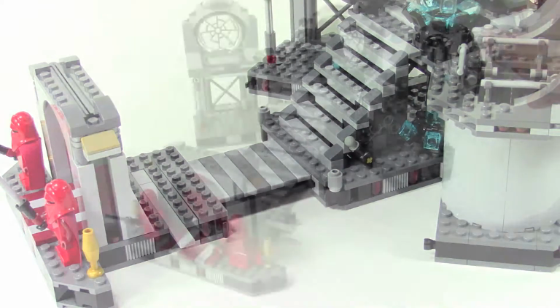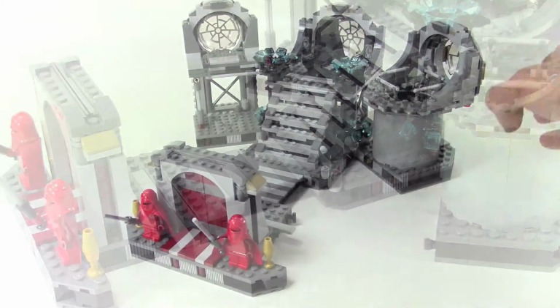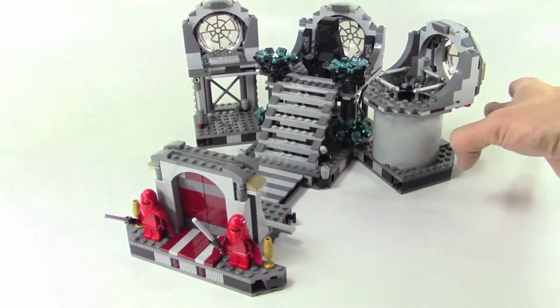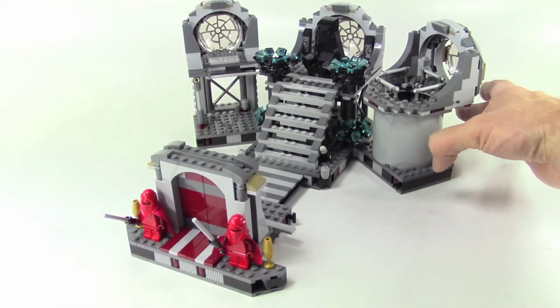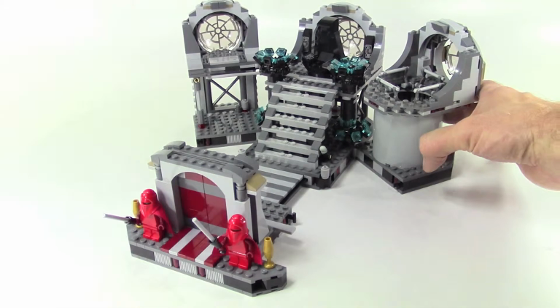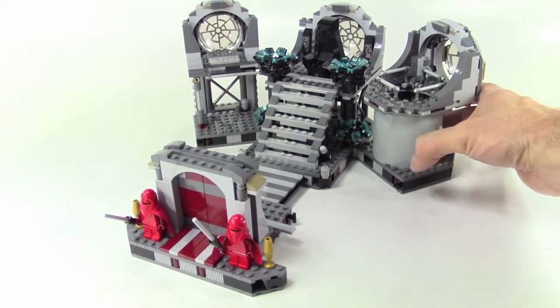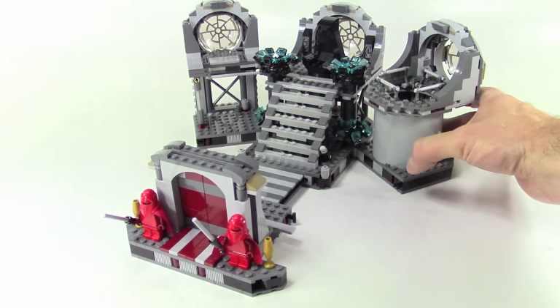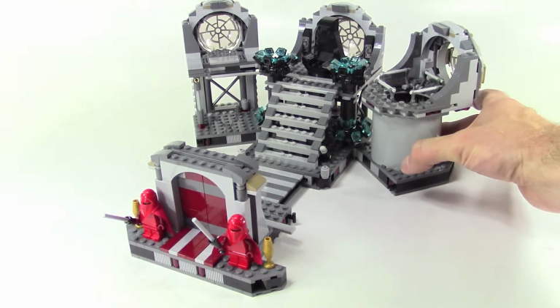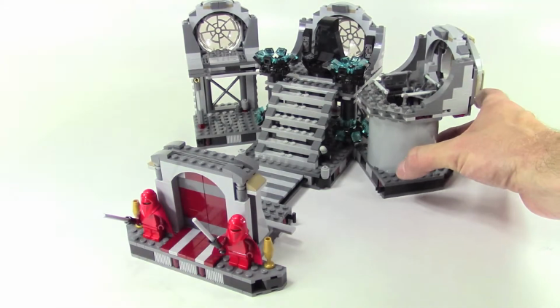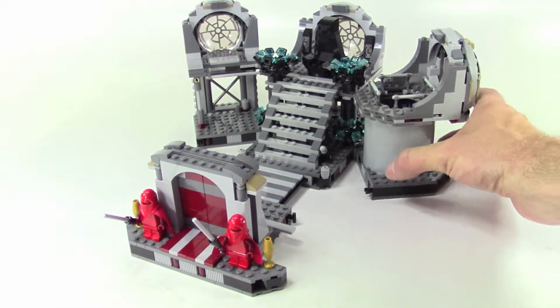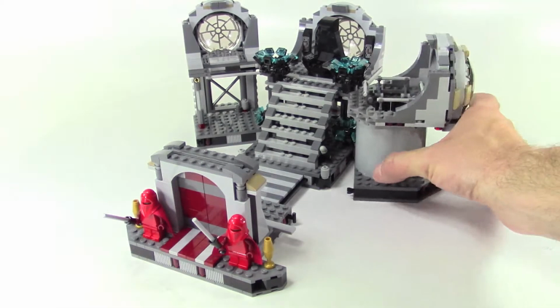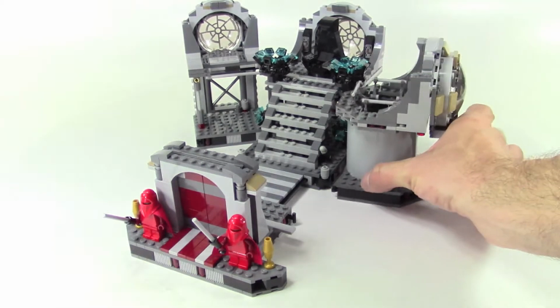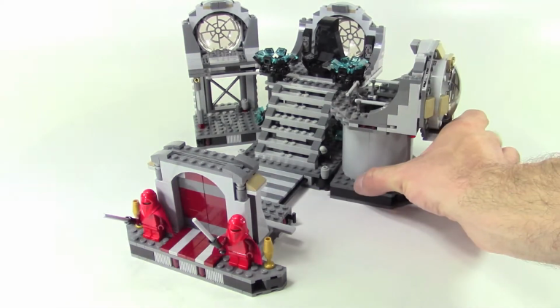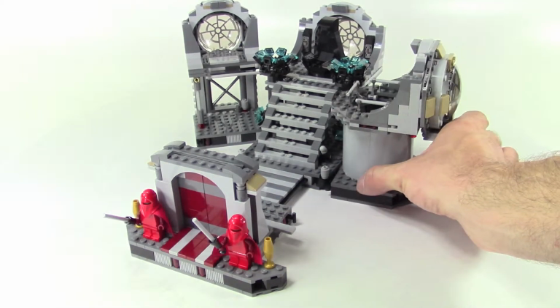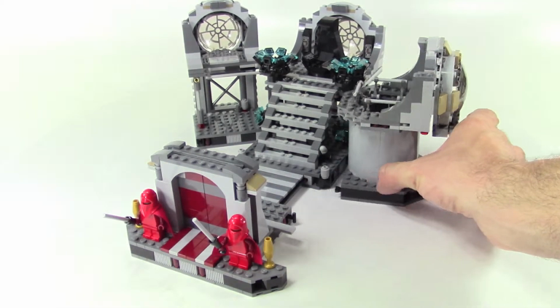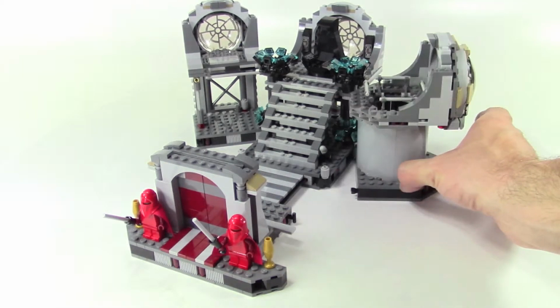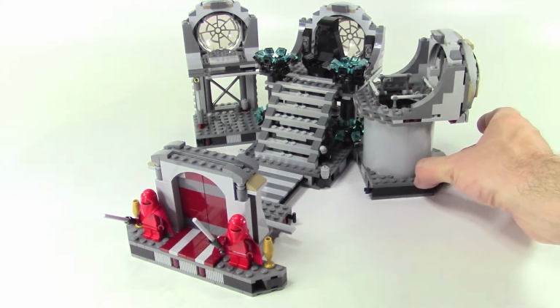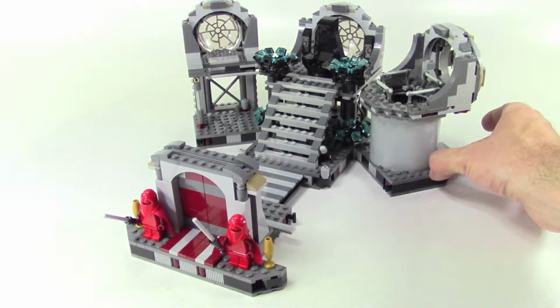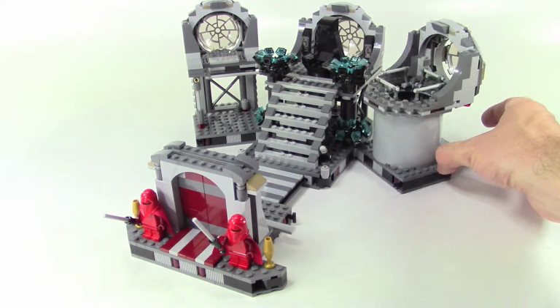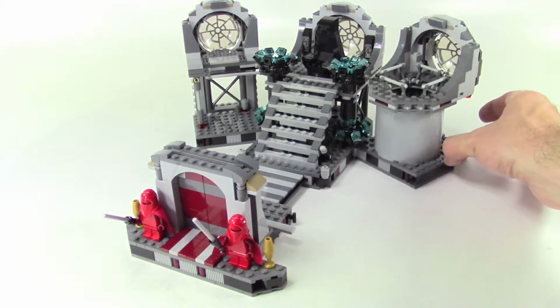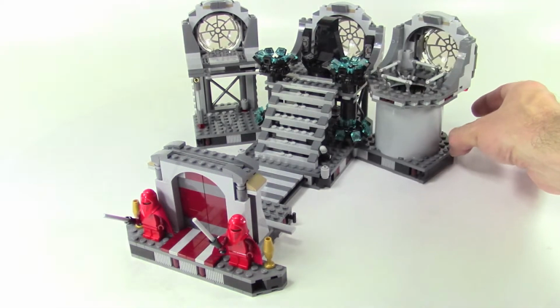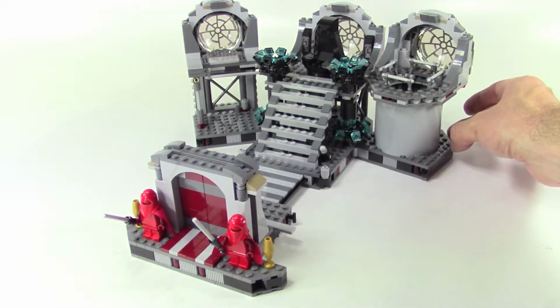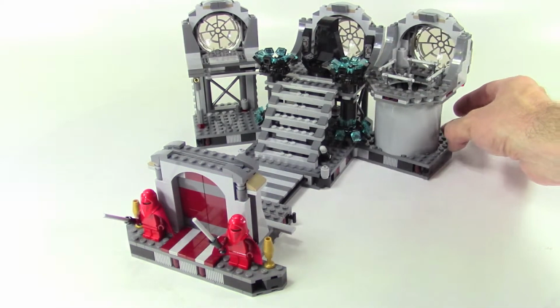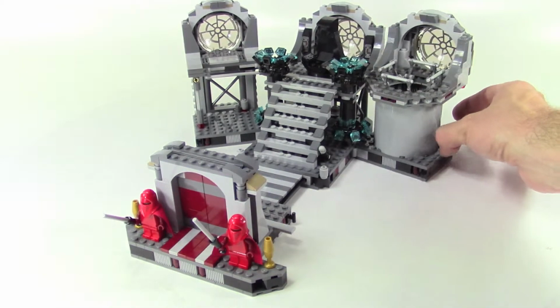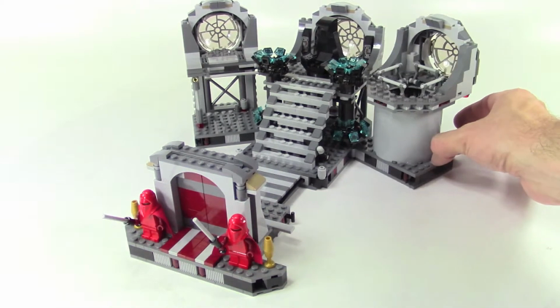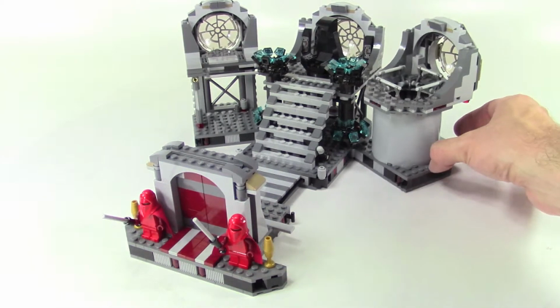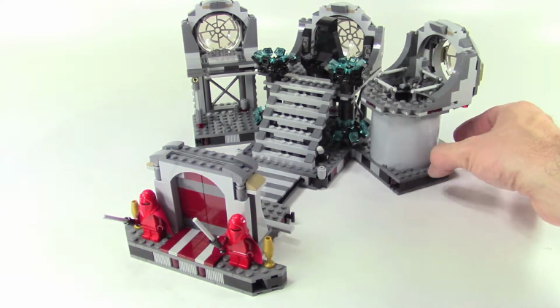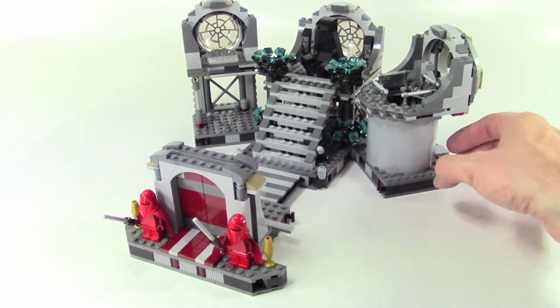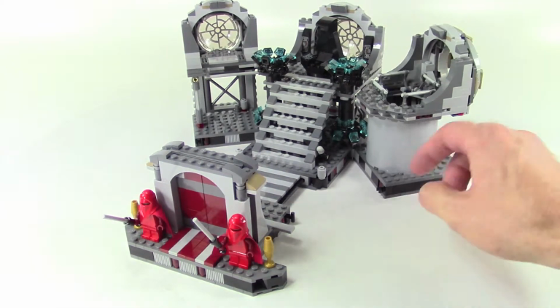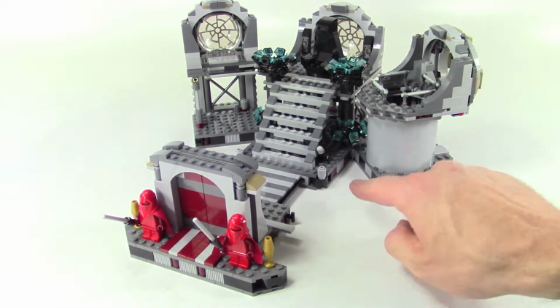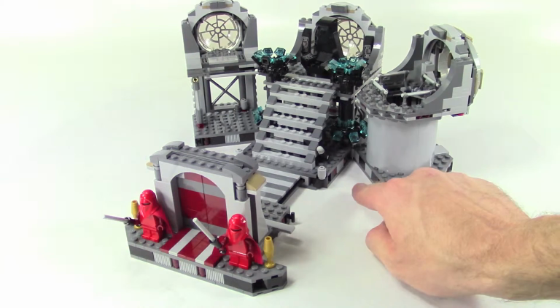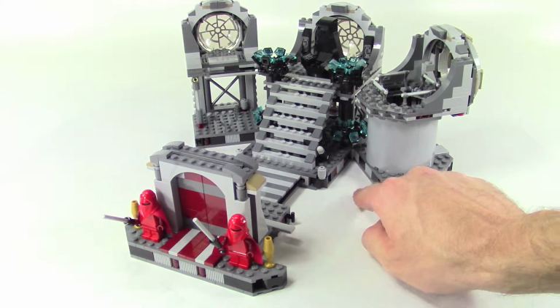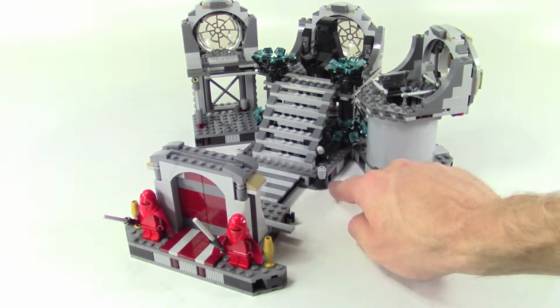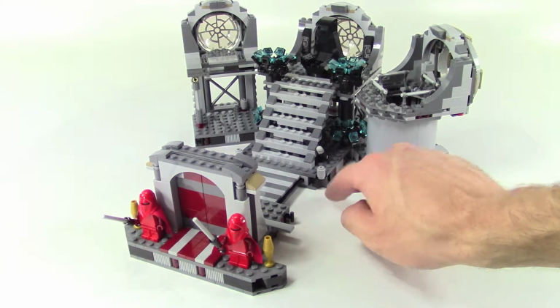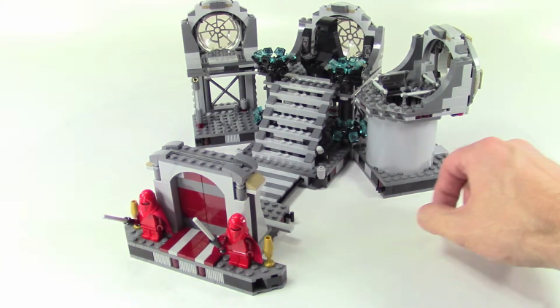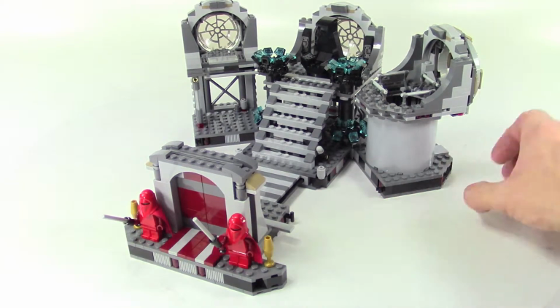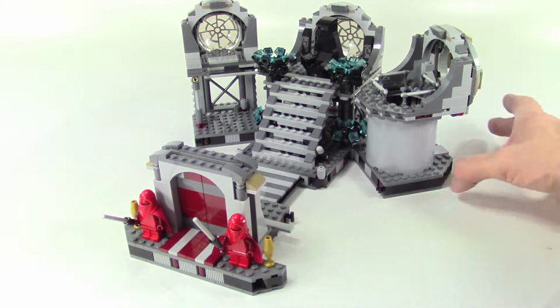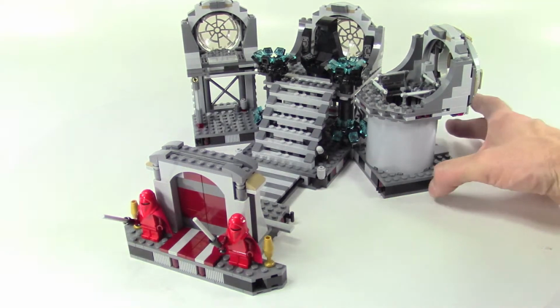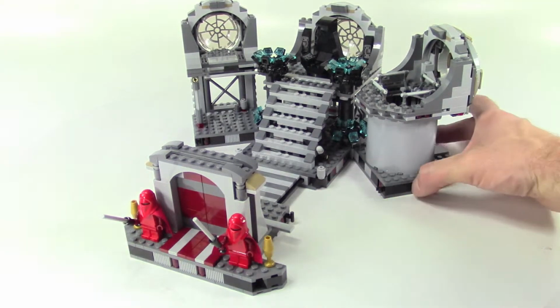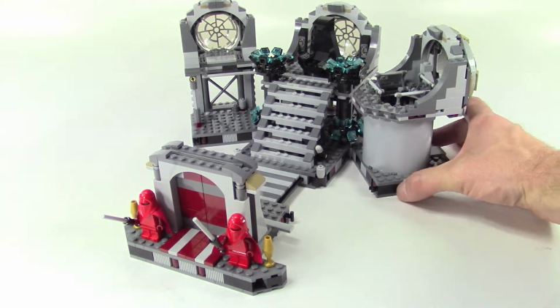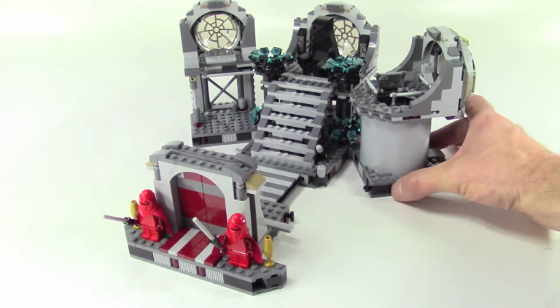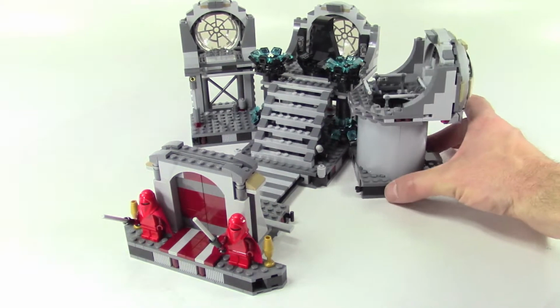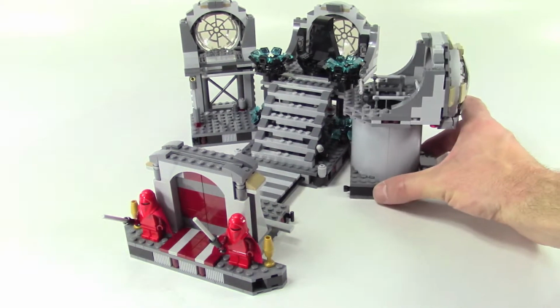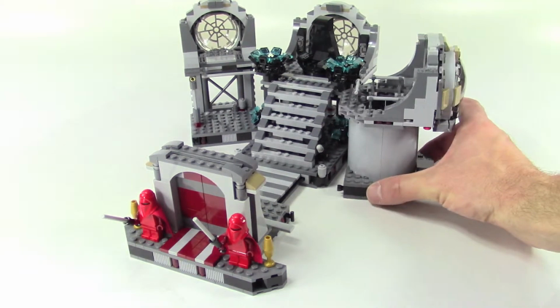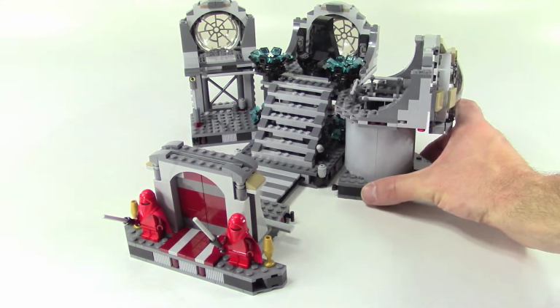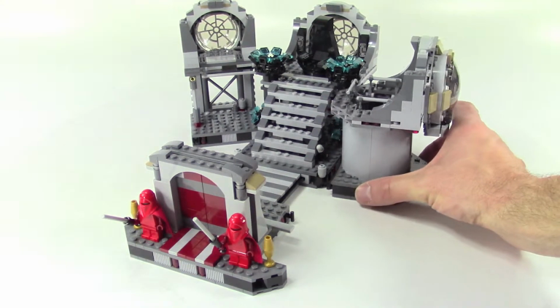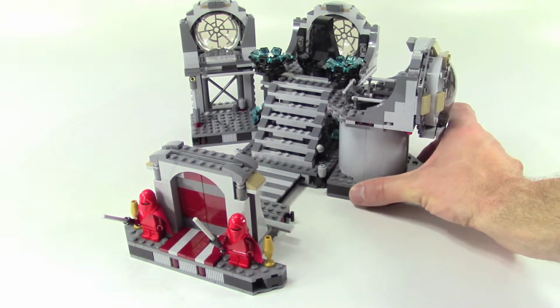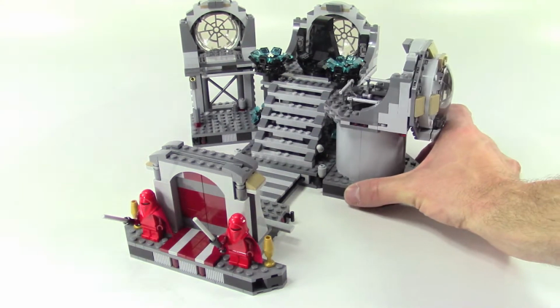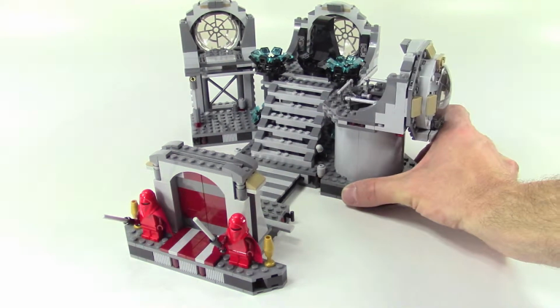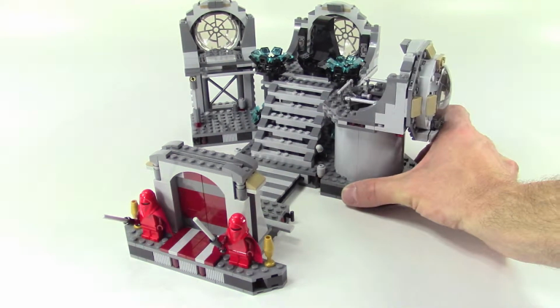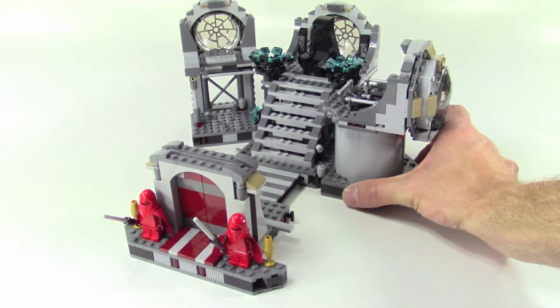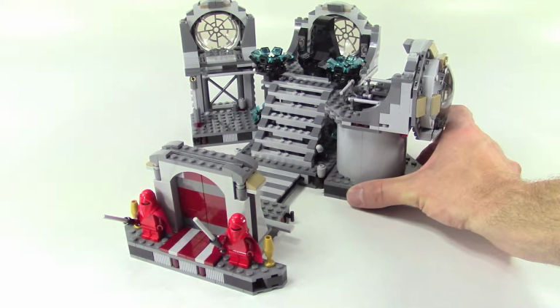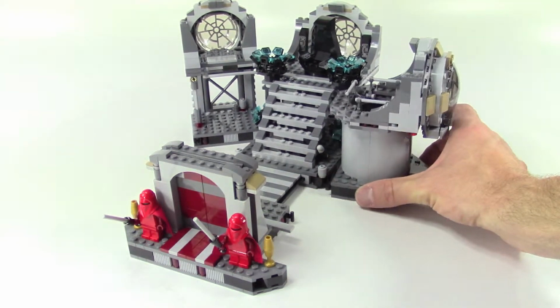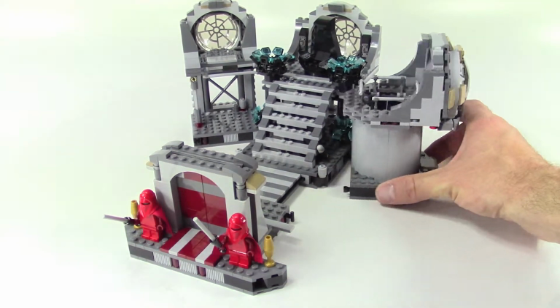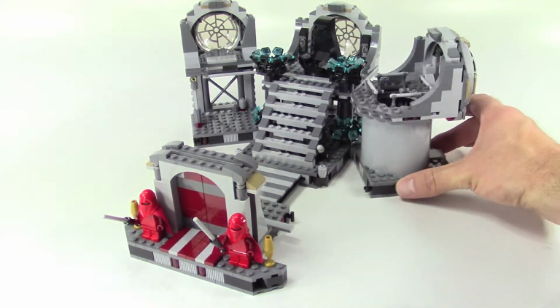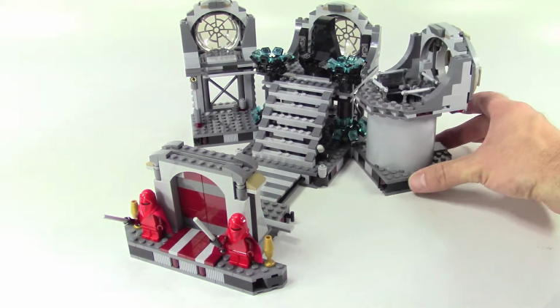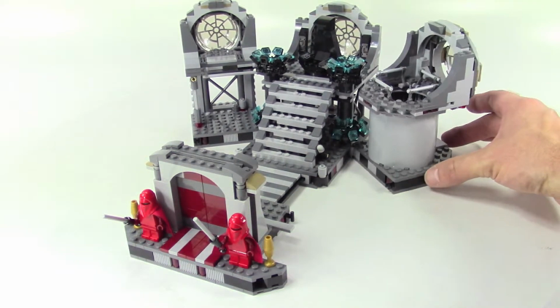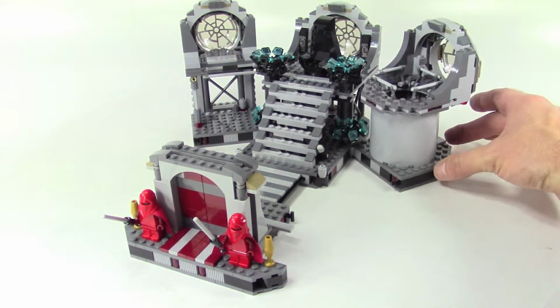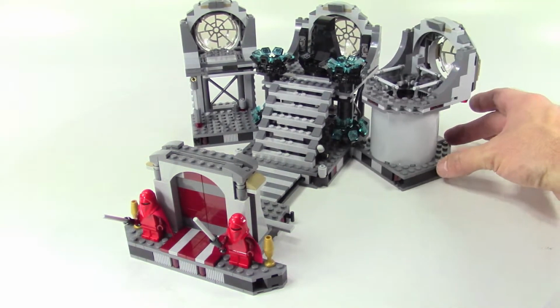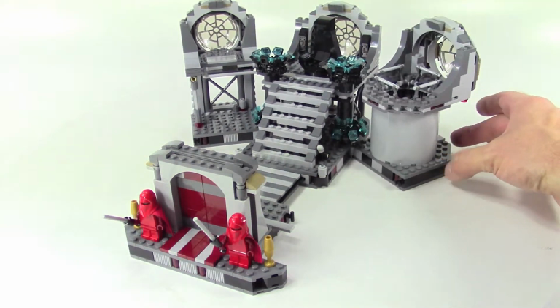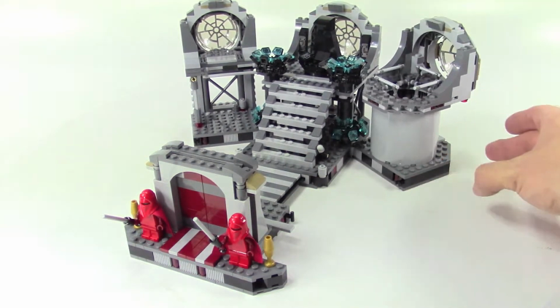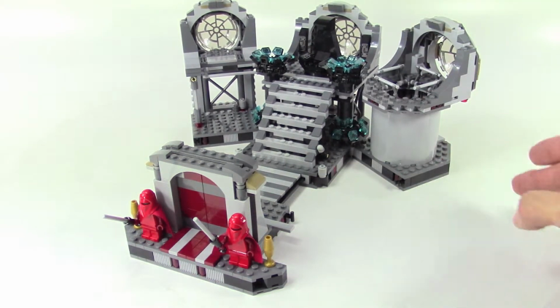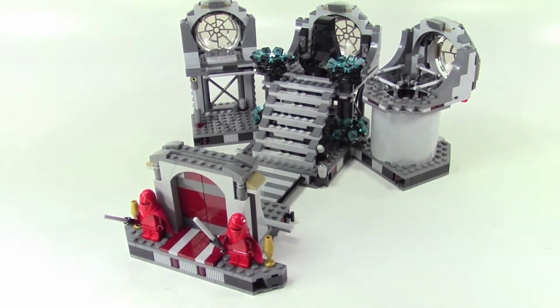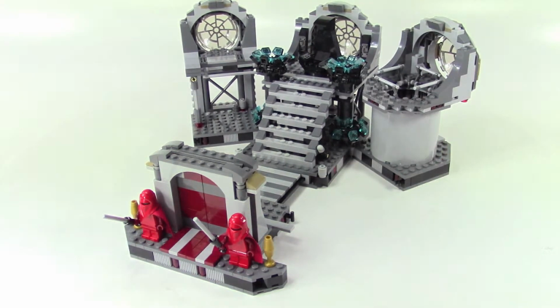These two side pieces do turn in and out, and they actually have hooks that they'll lock into if you're going to store it and carry it around.